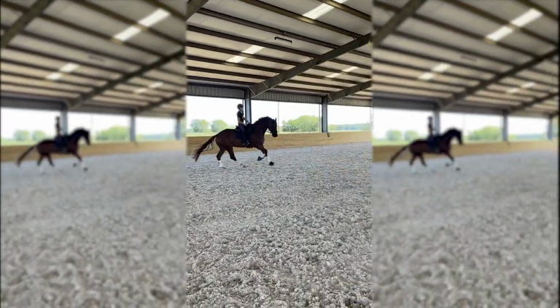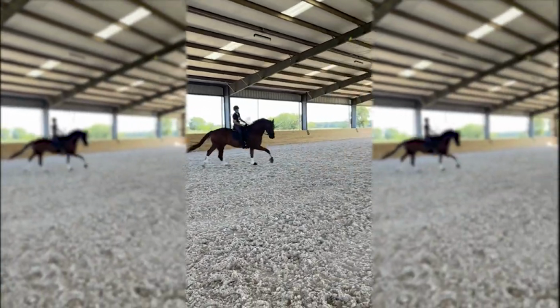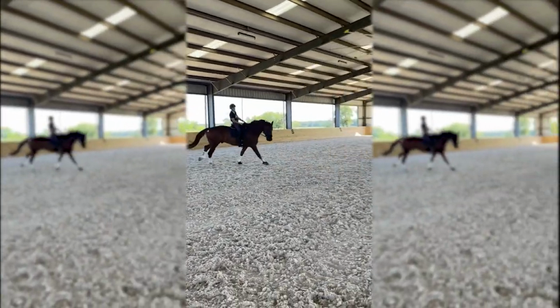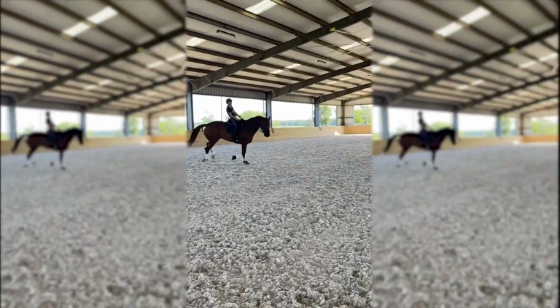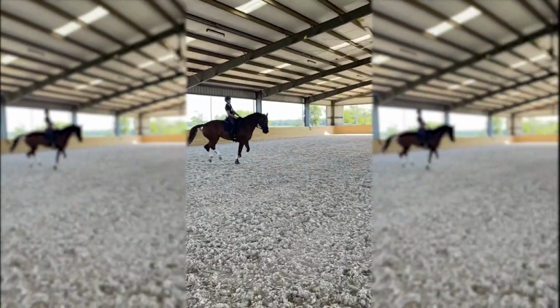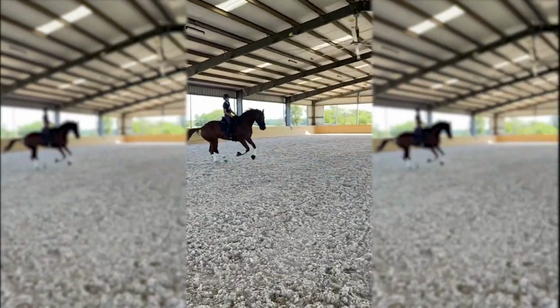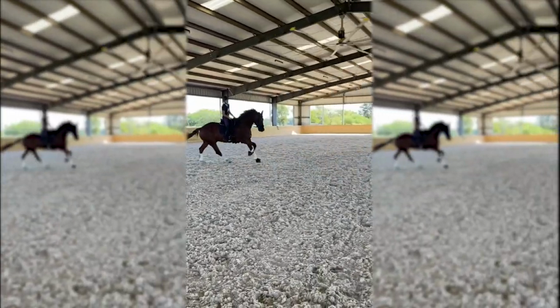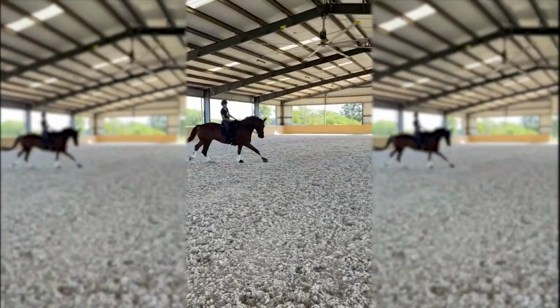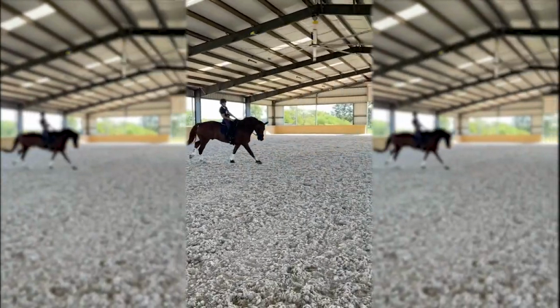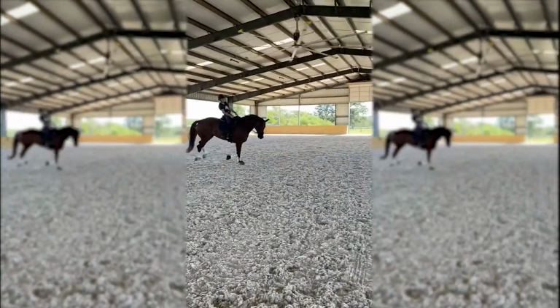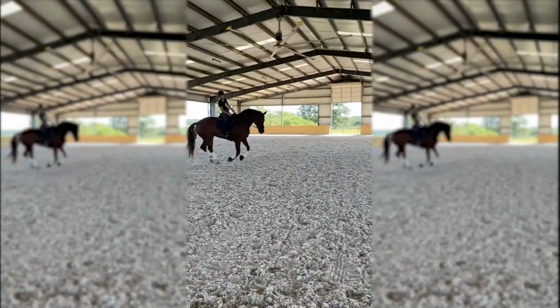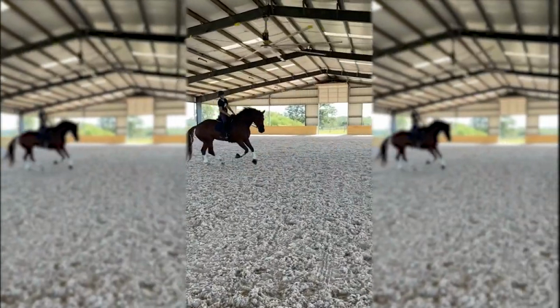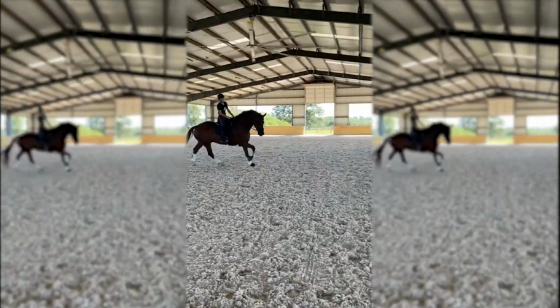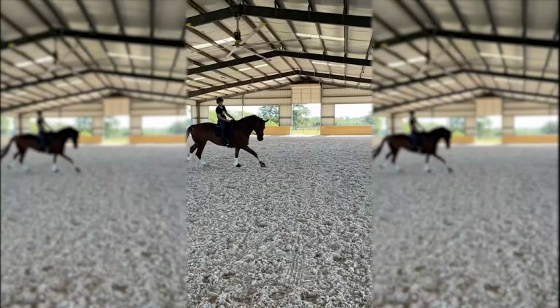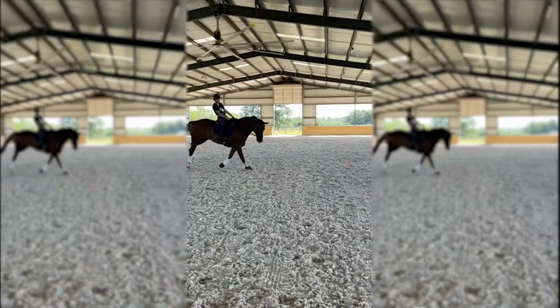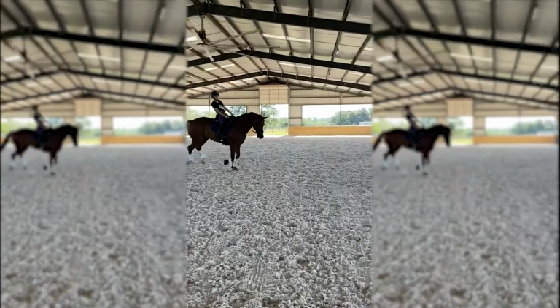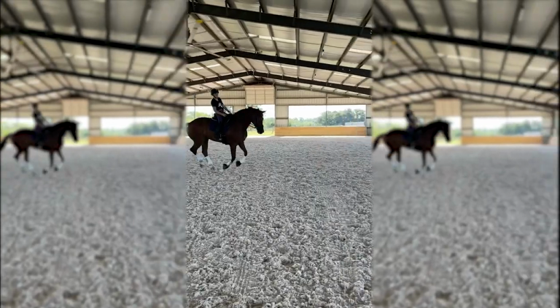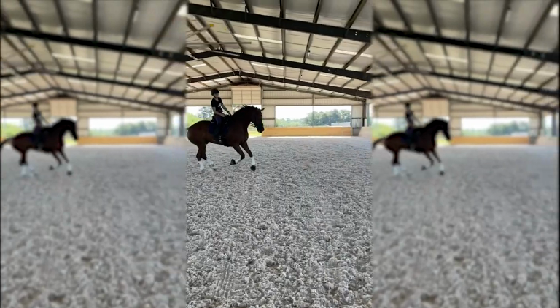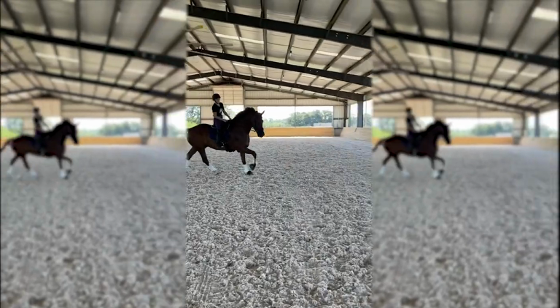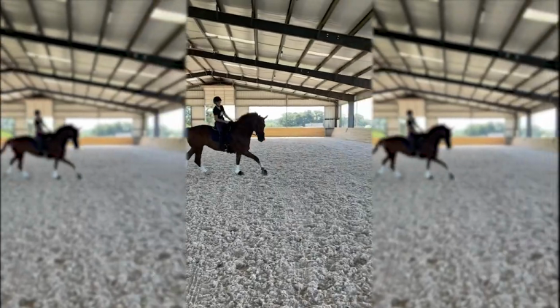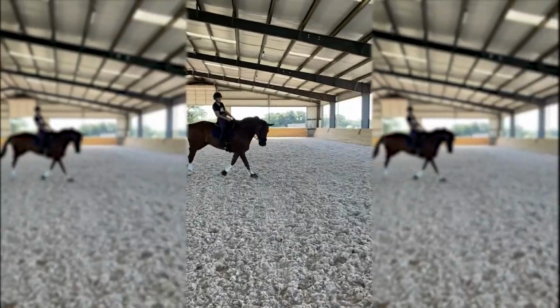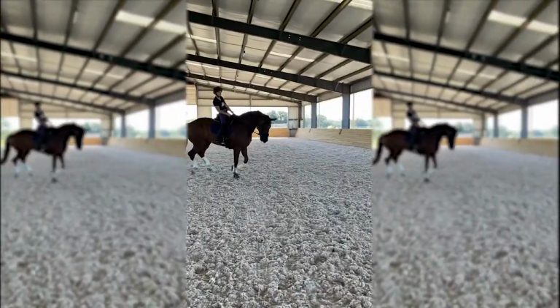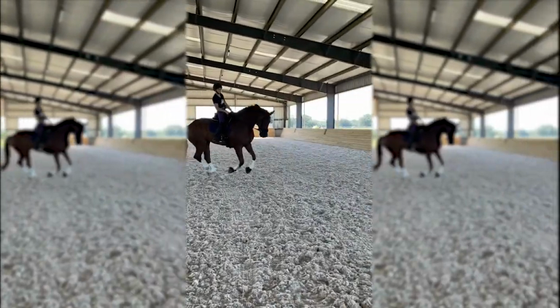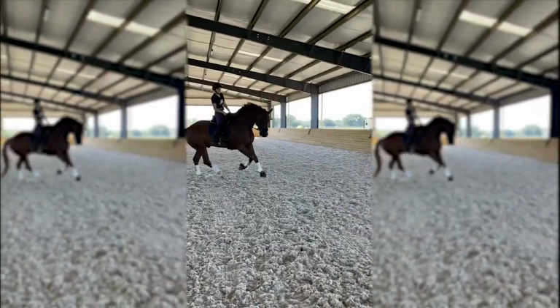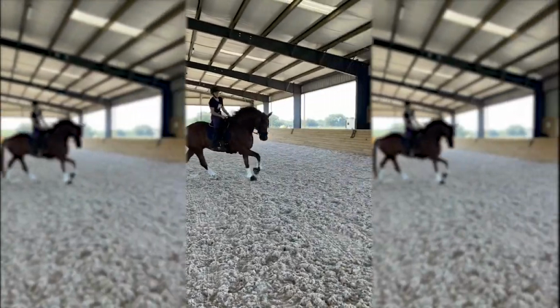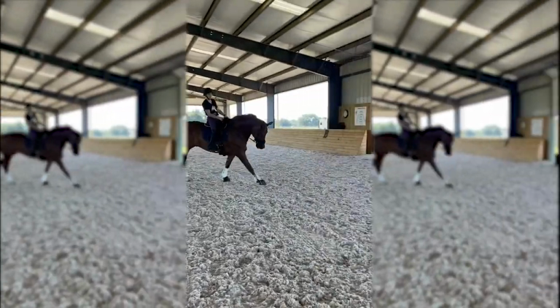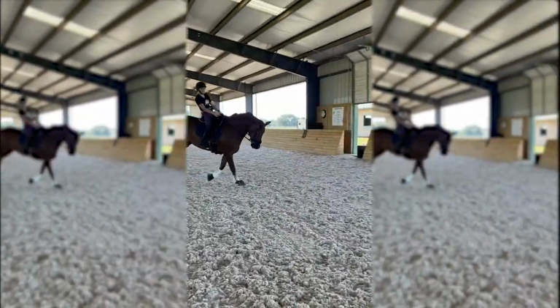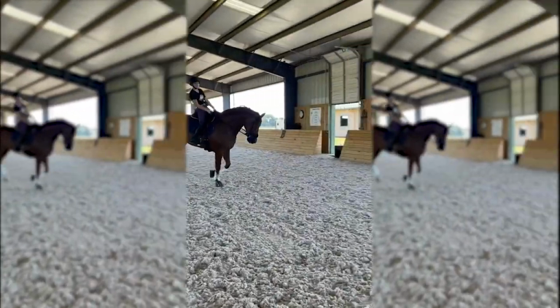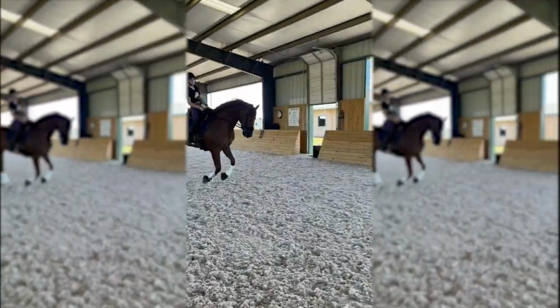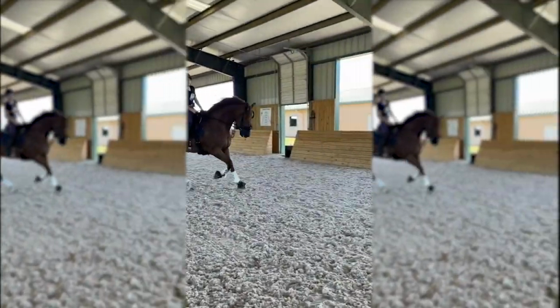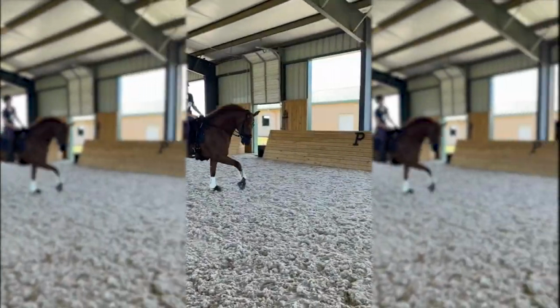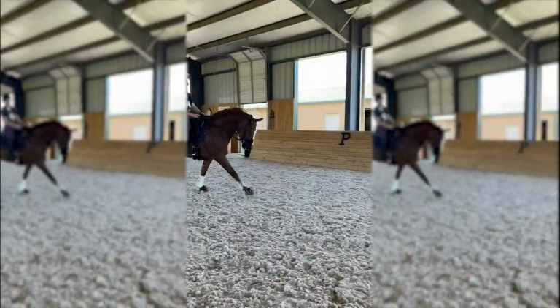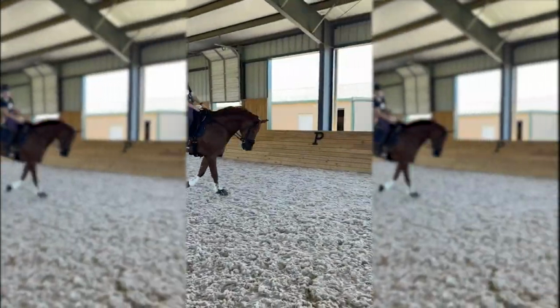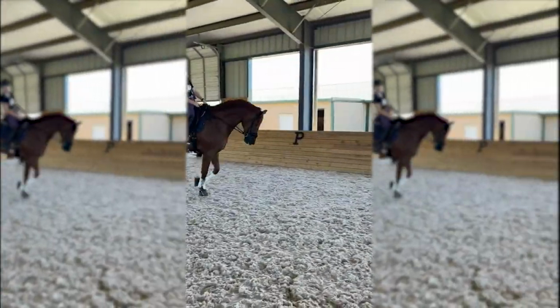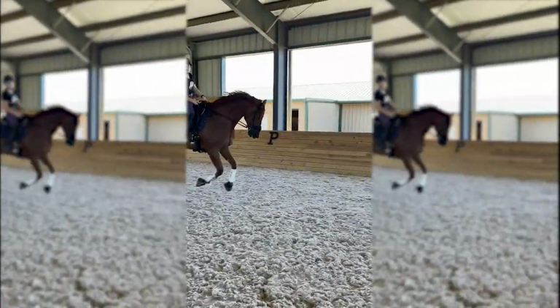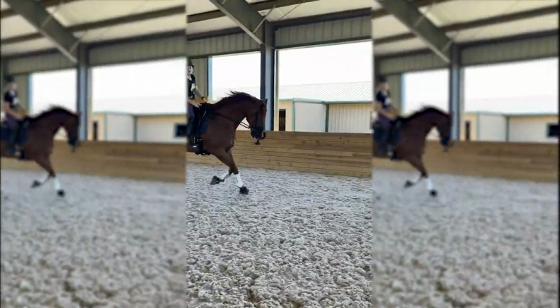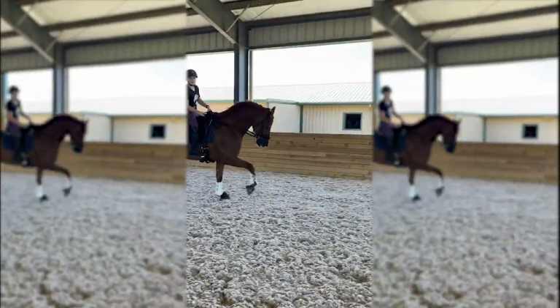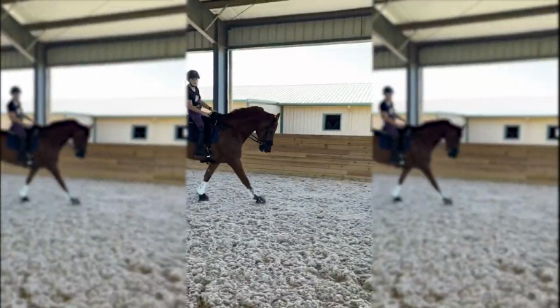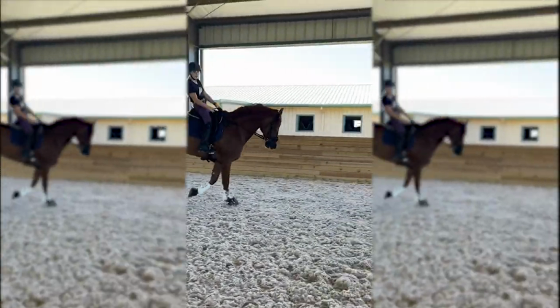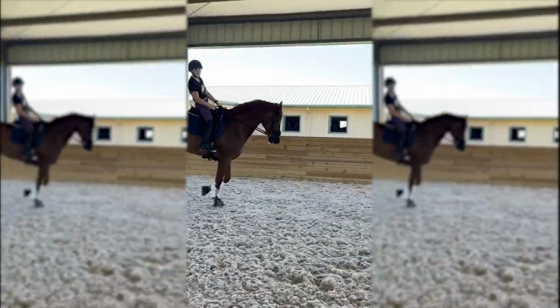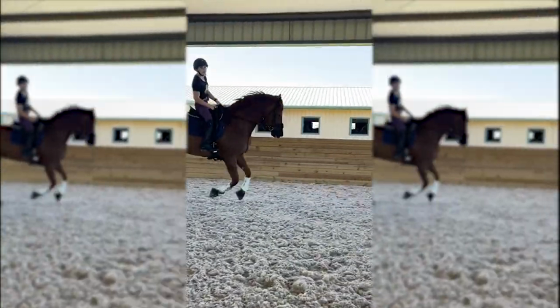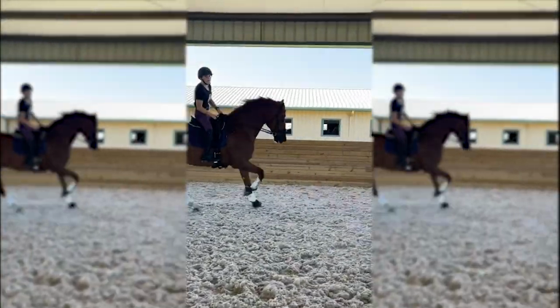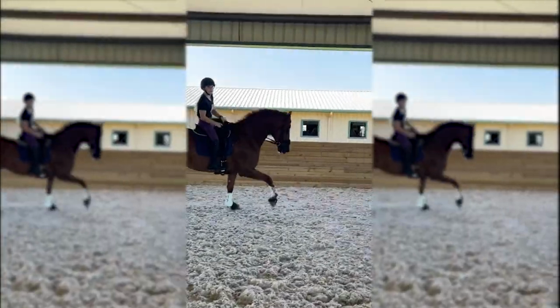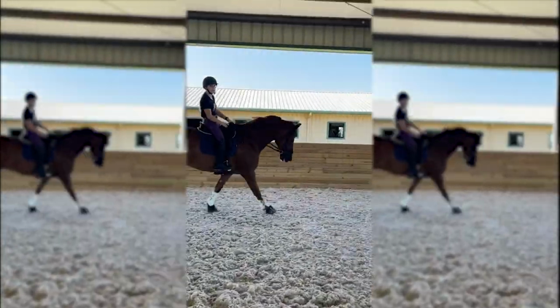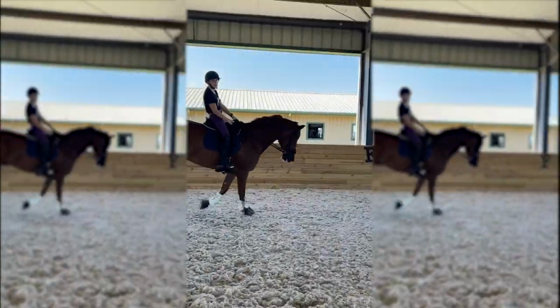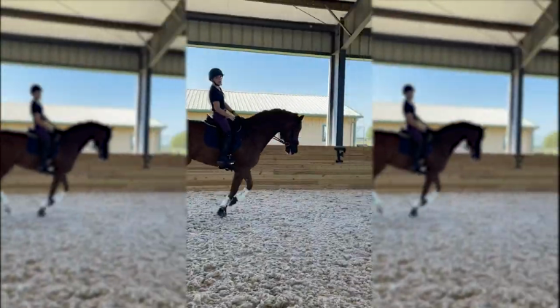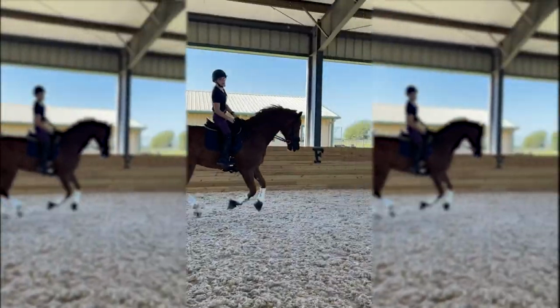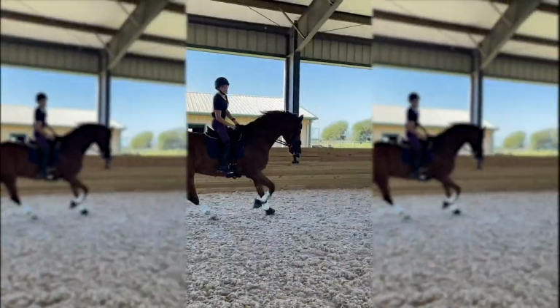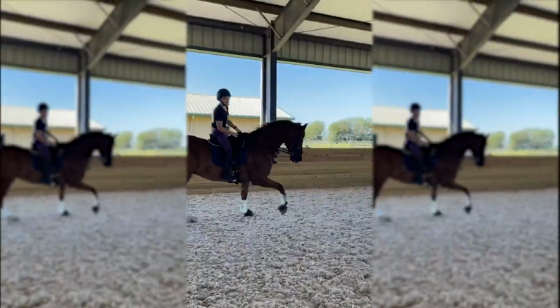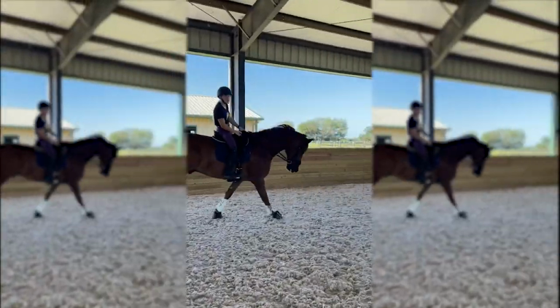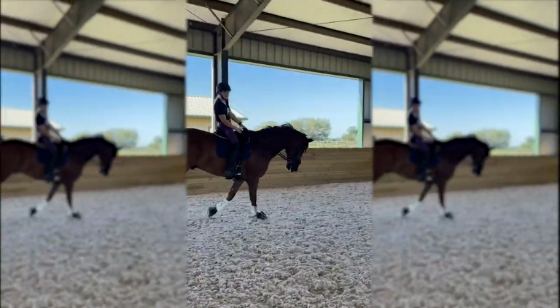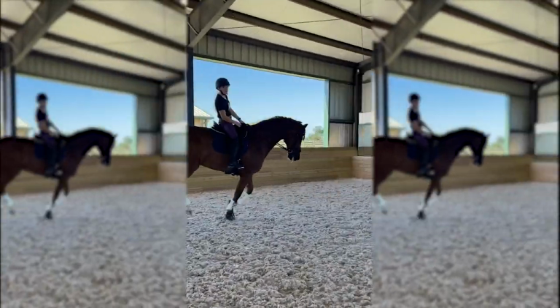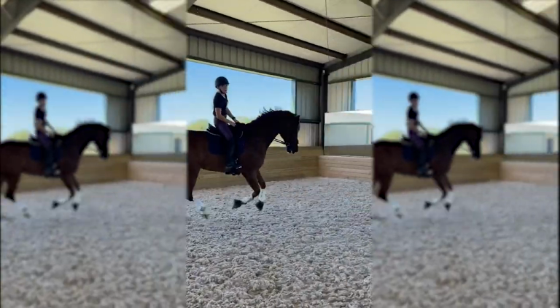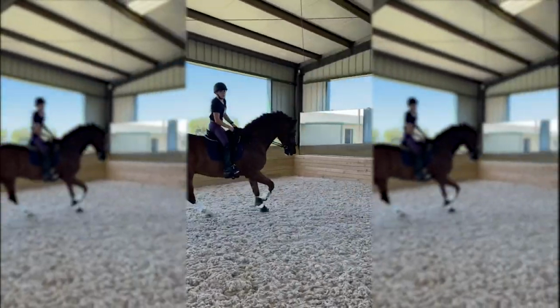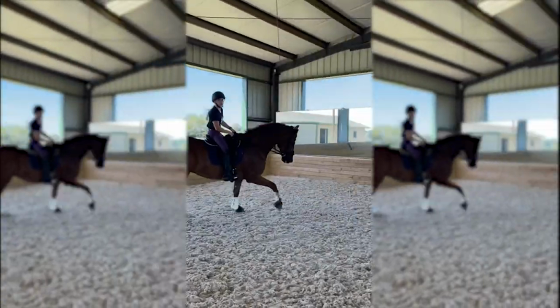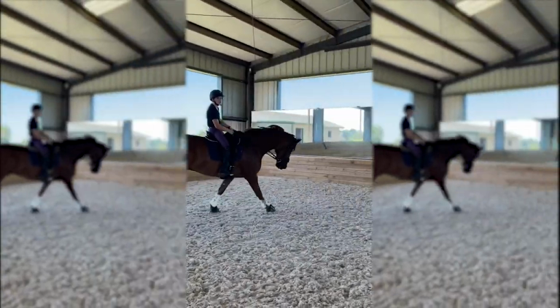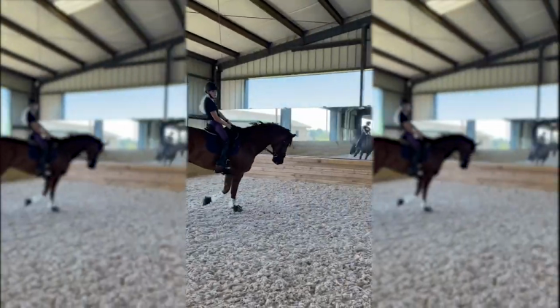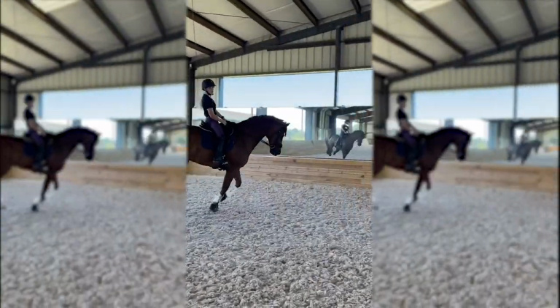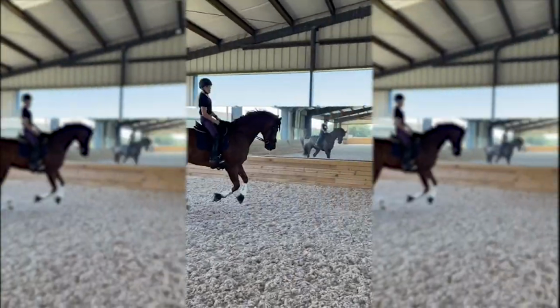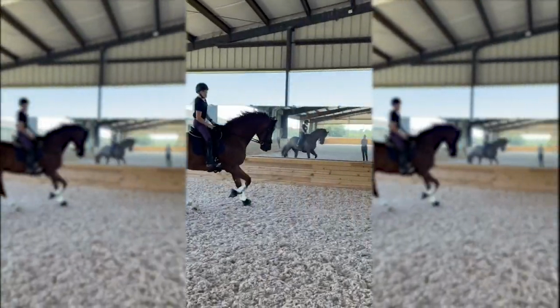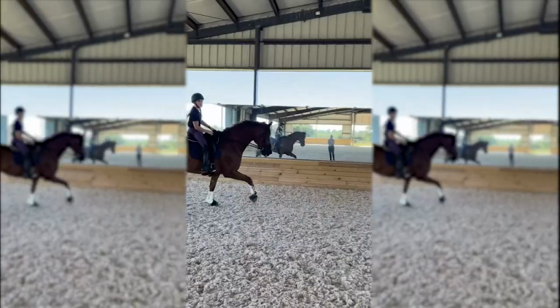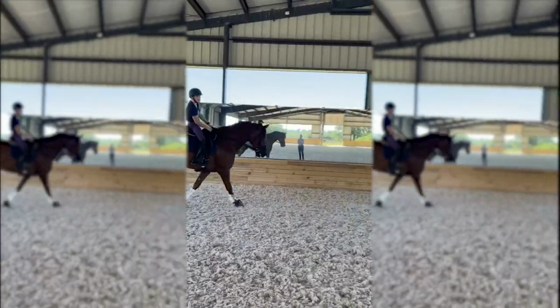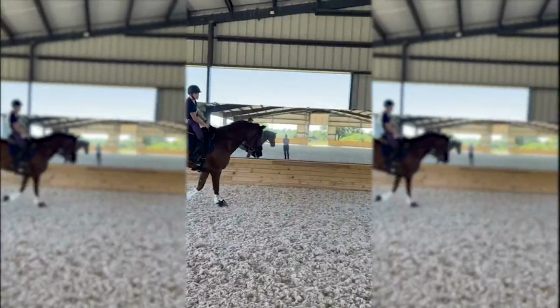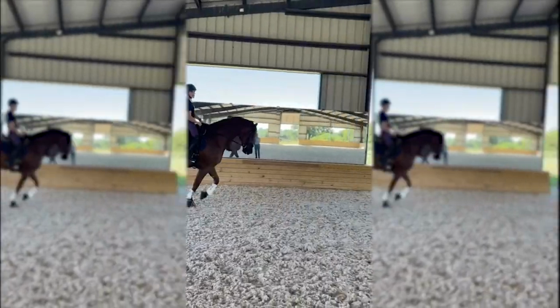My riding prosthetic has made all the difference. I can be independent and I can ride better, and I cannot wait to compete at the Paralympics.